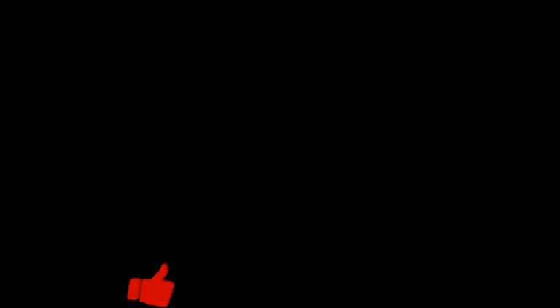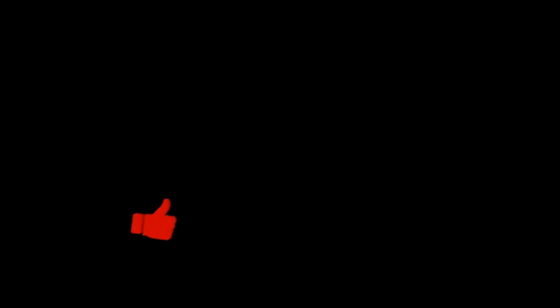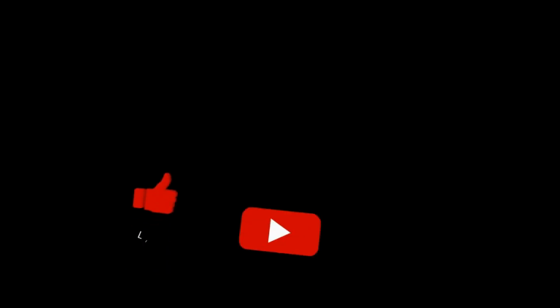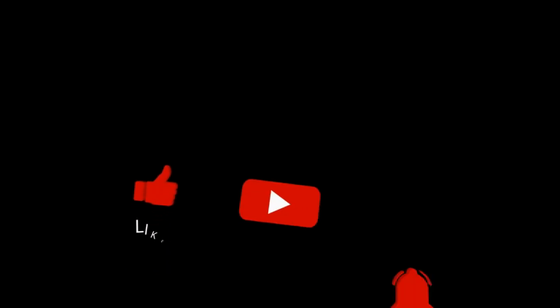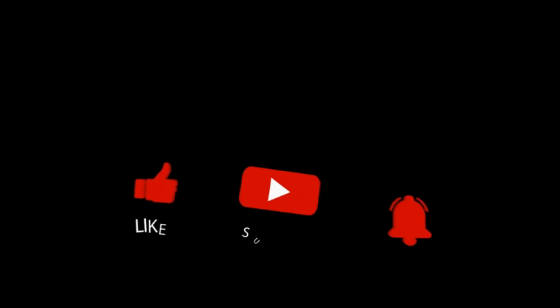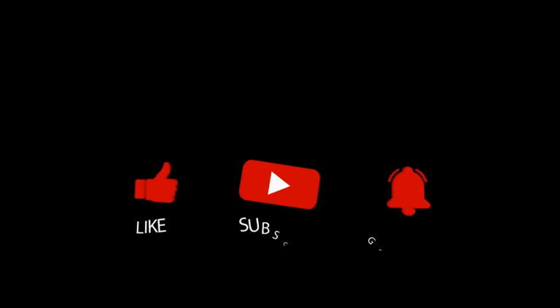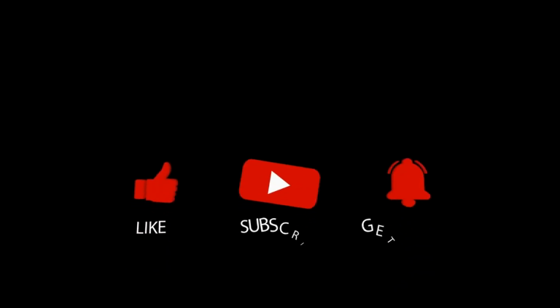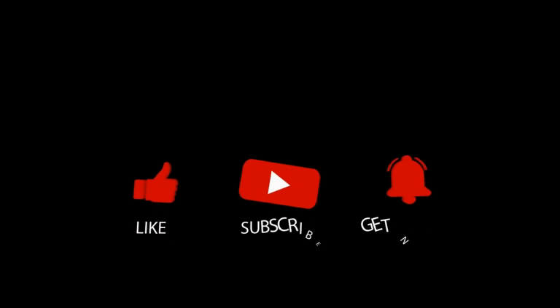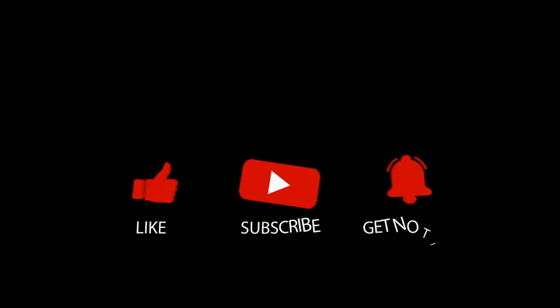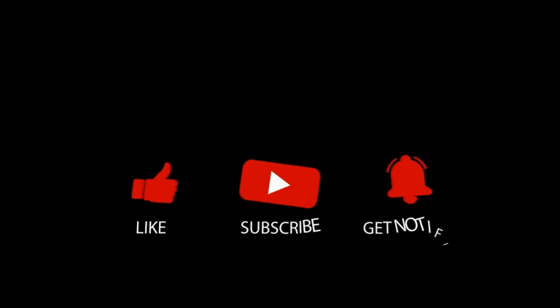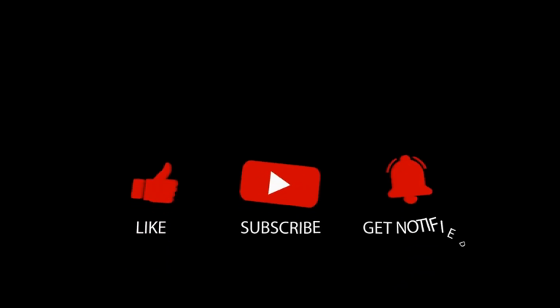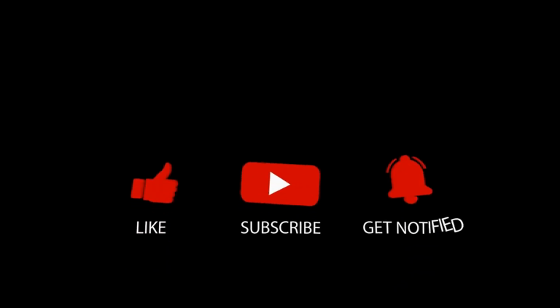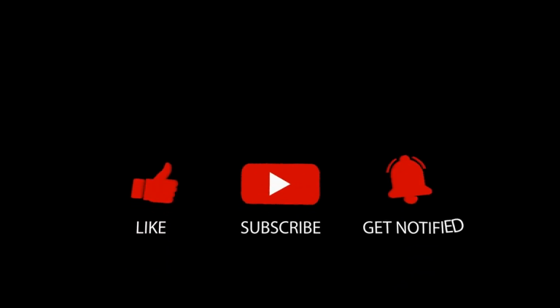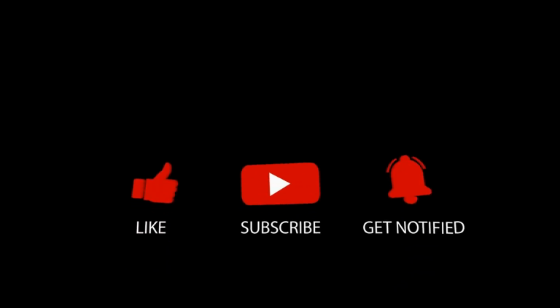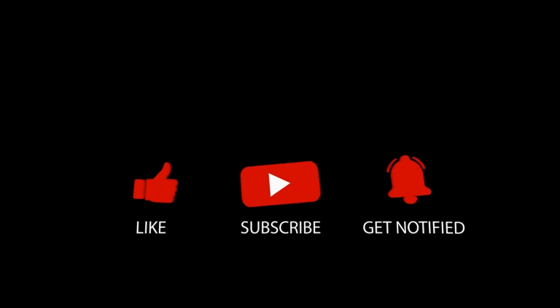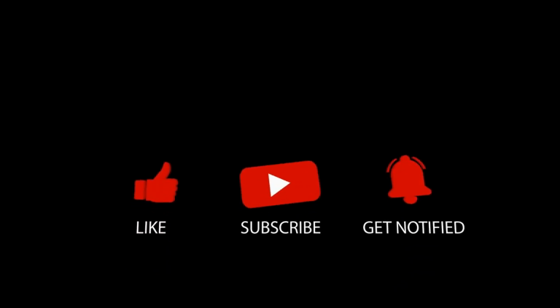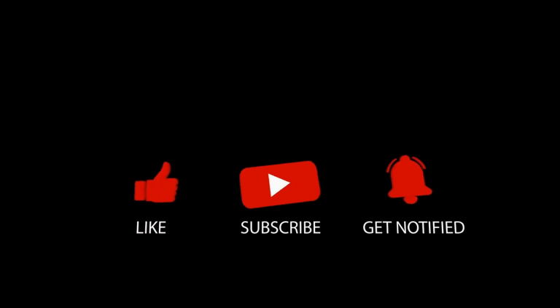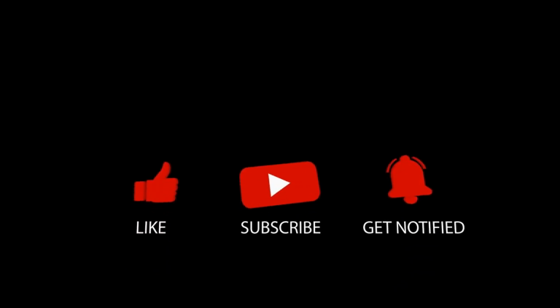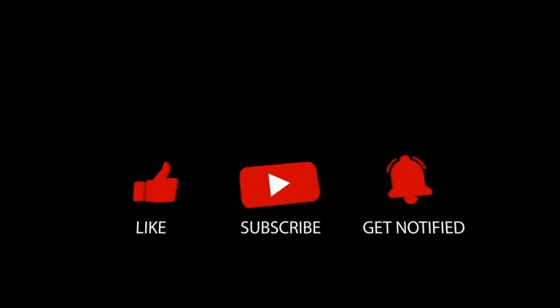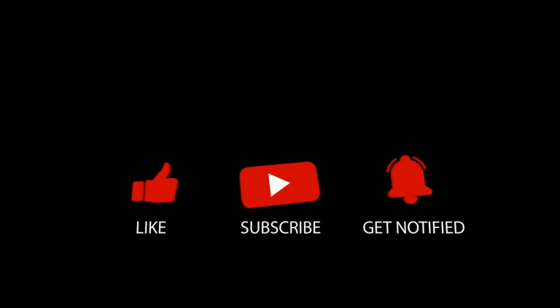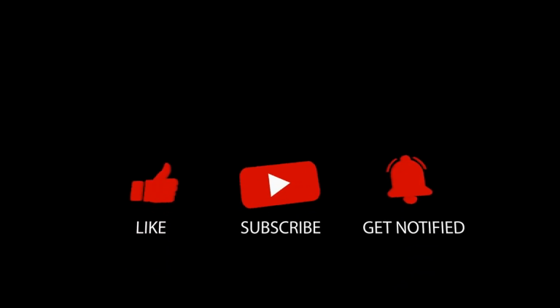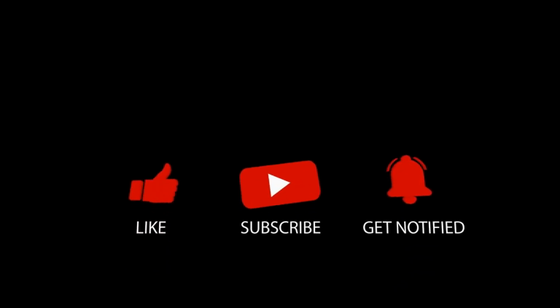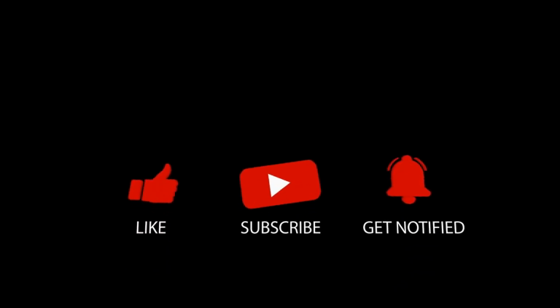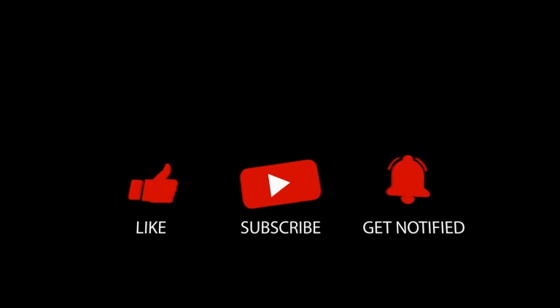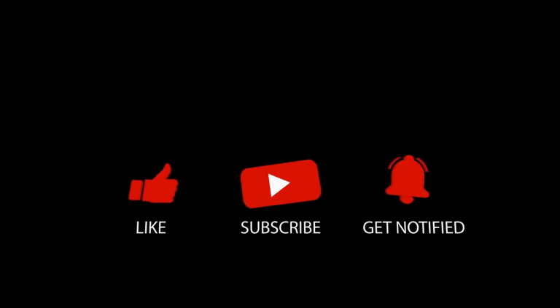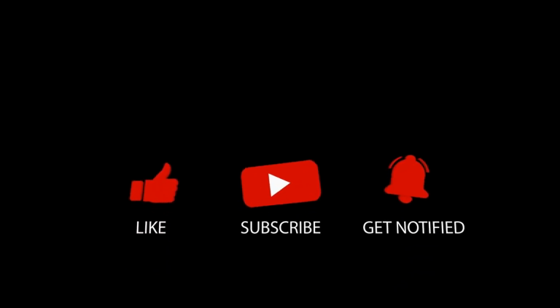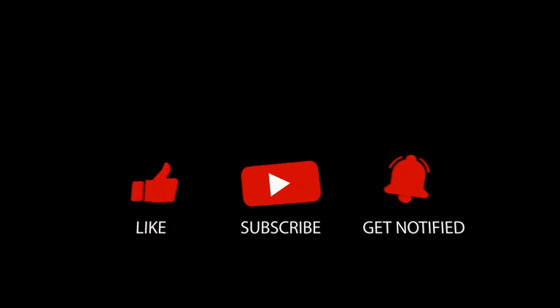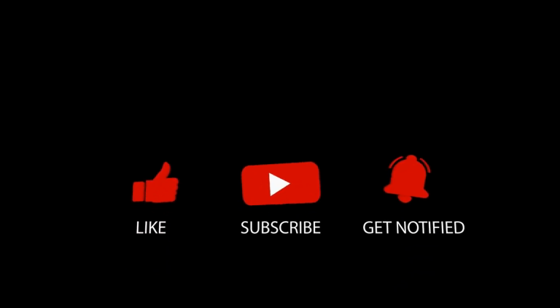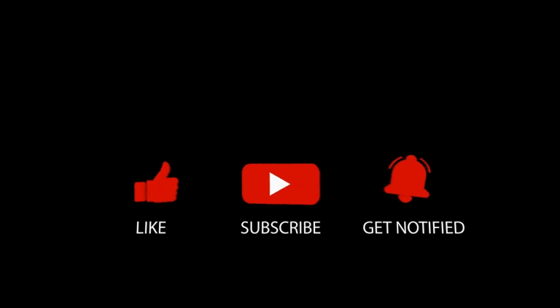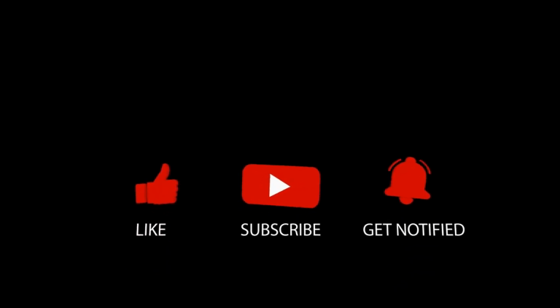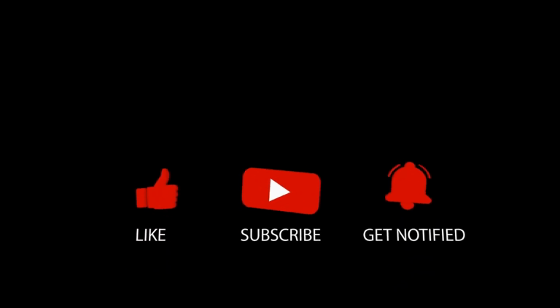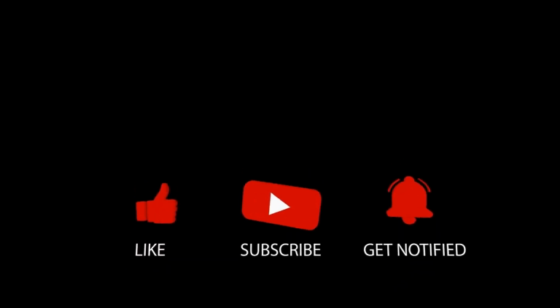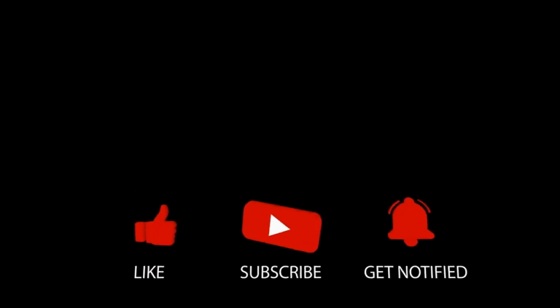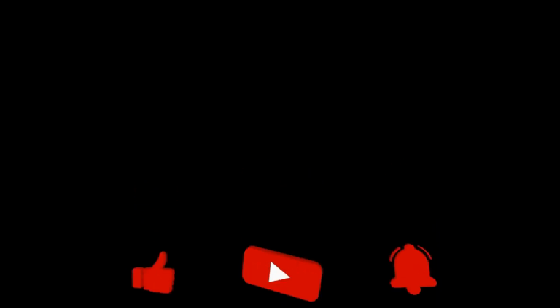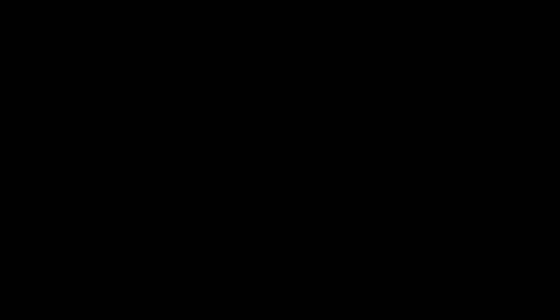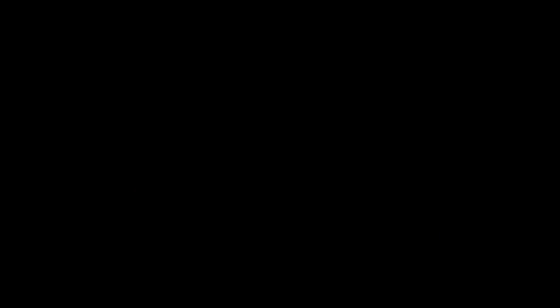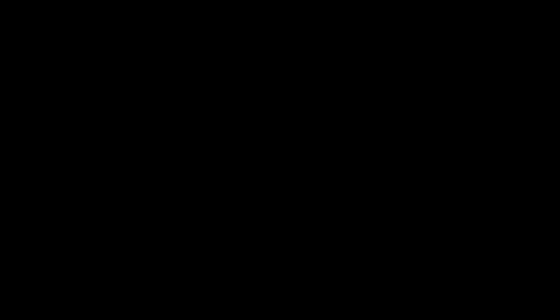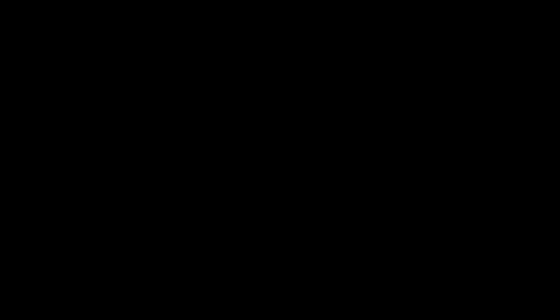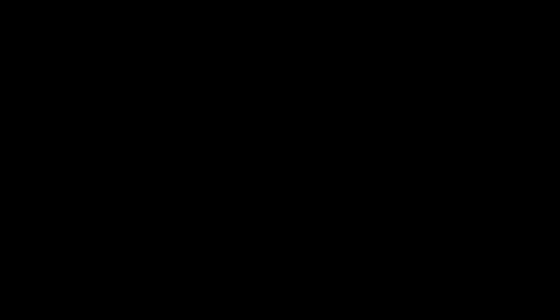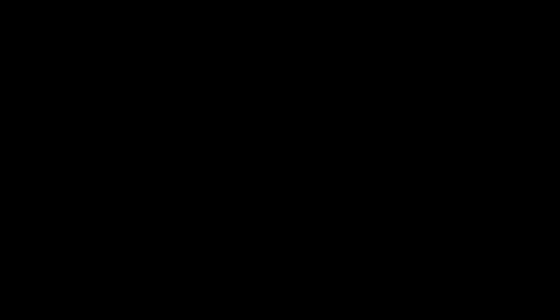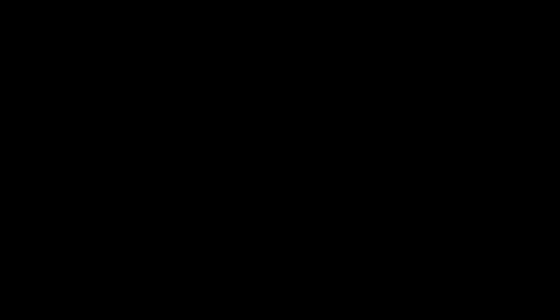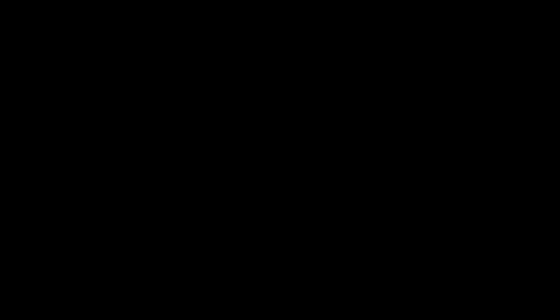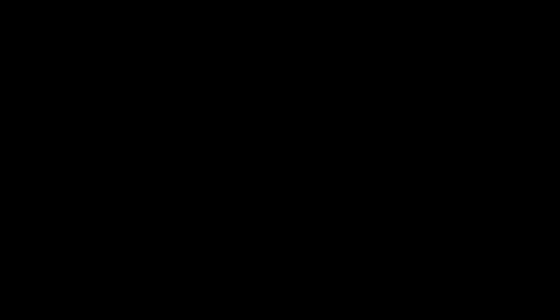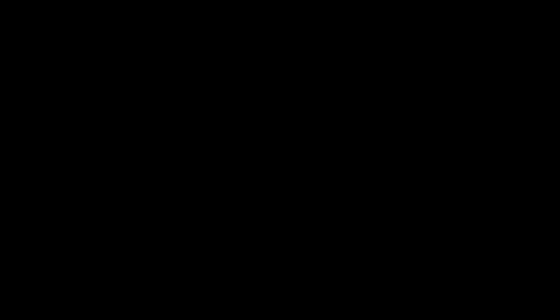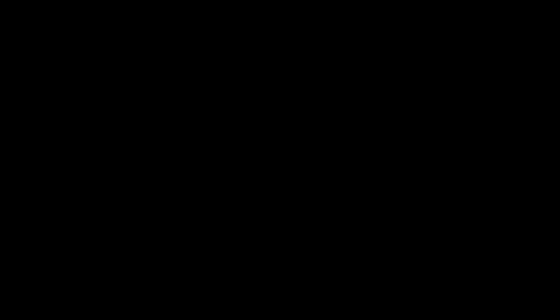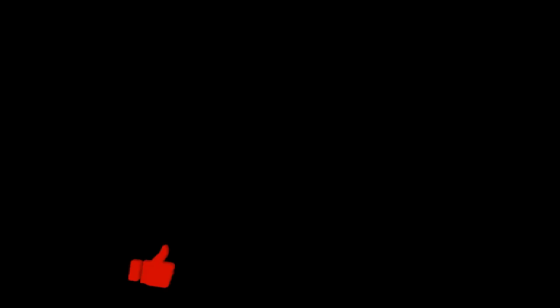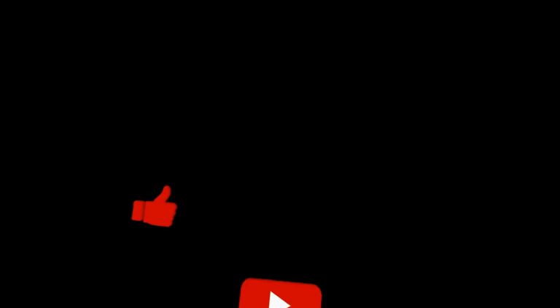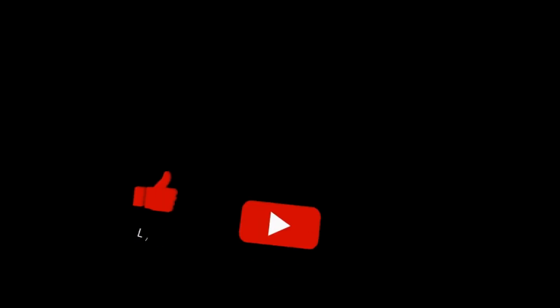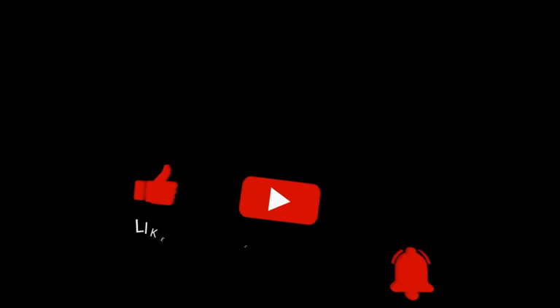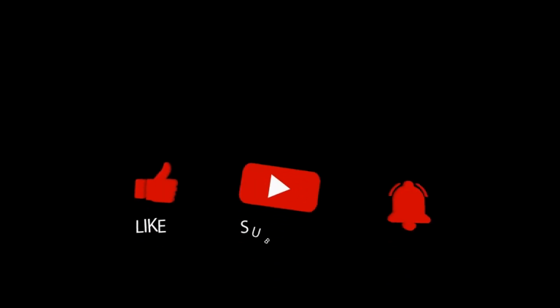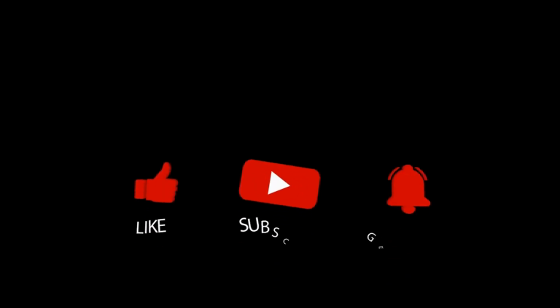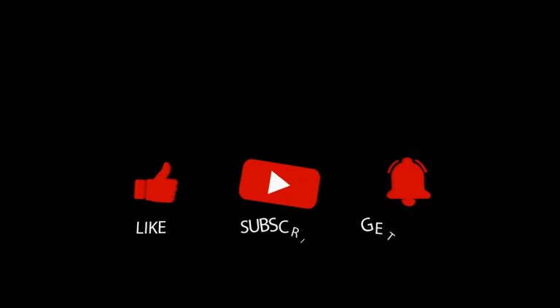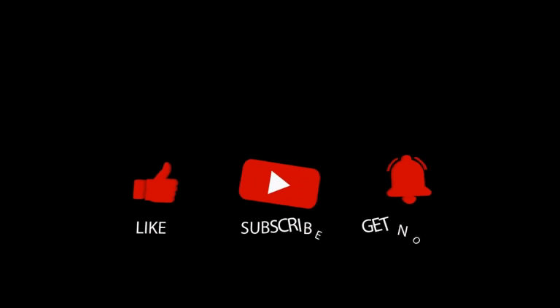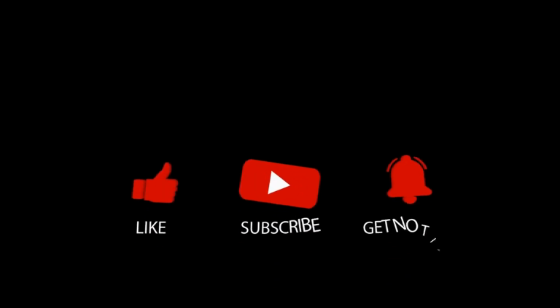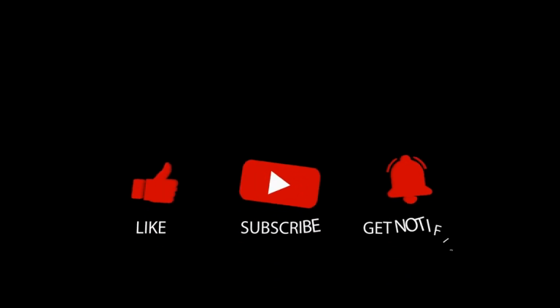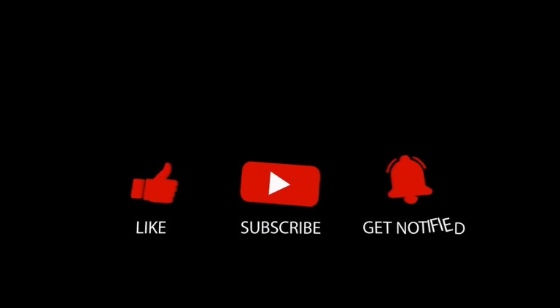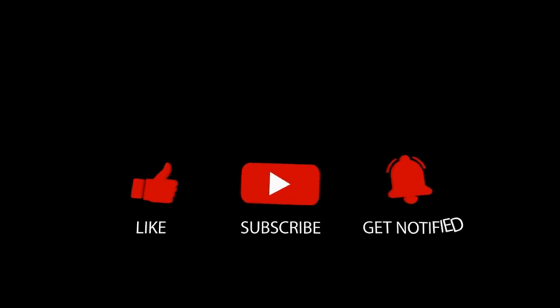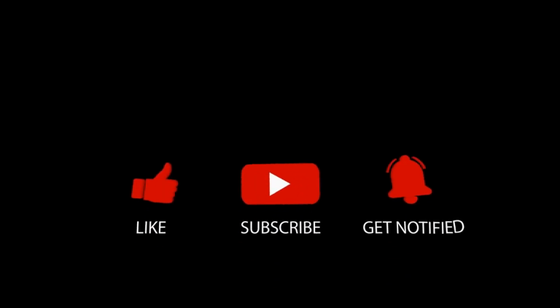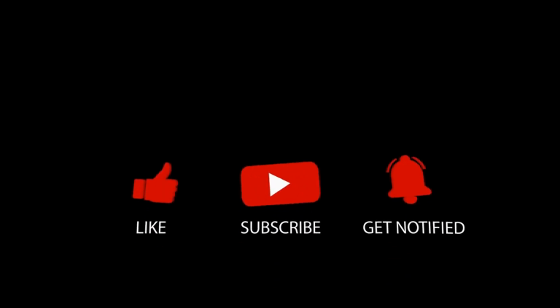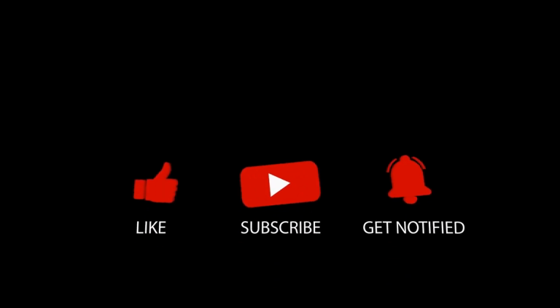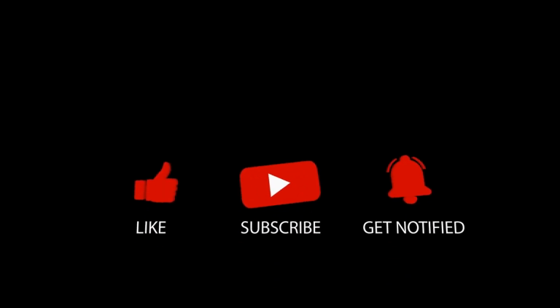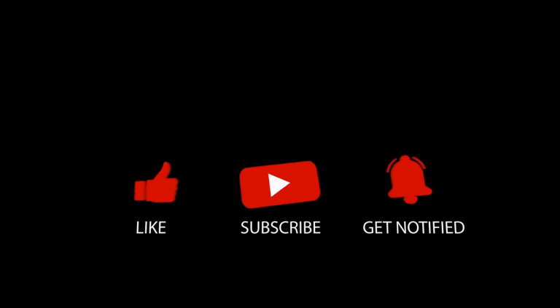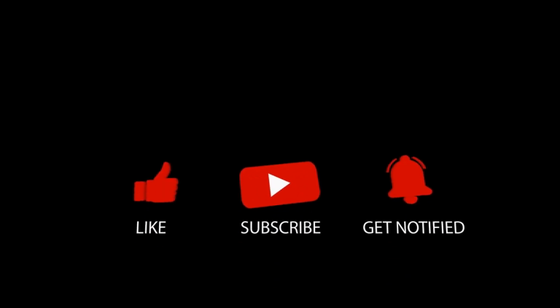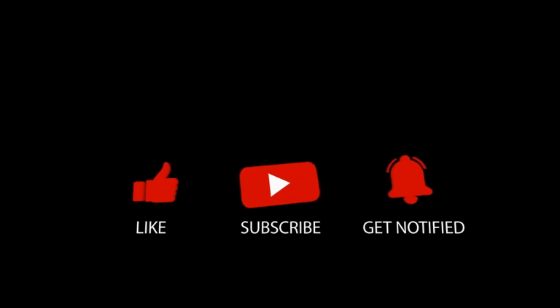Don't forget to subscribe to our YouTube channel for daily hacks on the human body, then tap the bell icon to be notified of our newest videos.